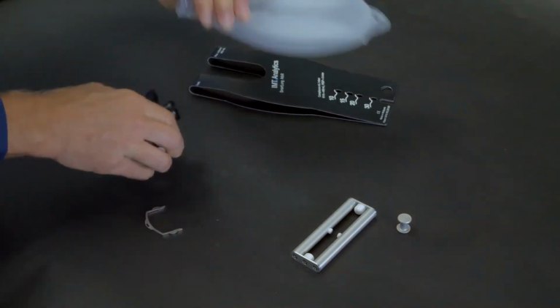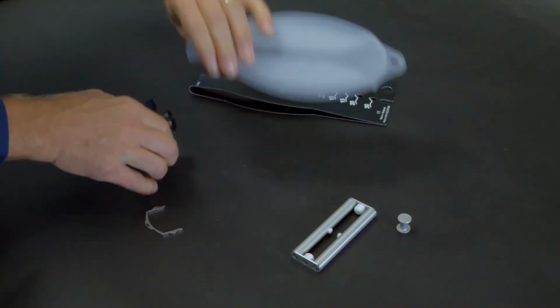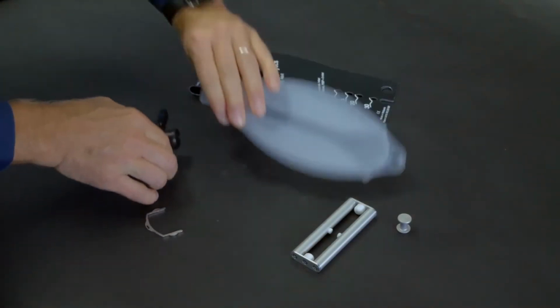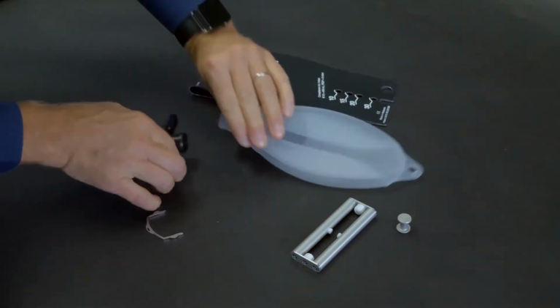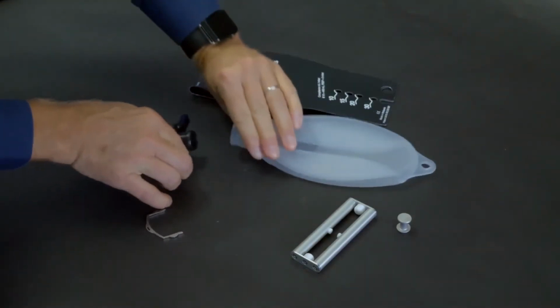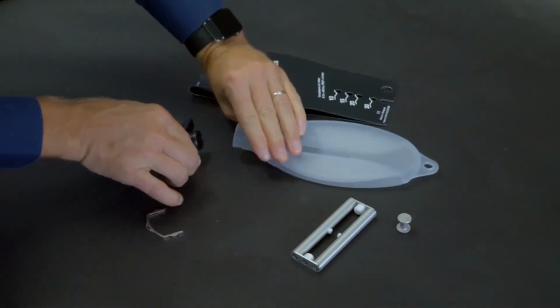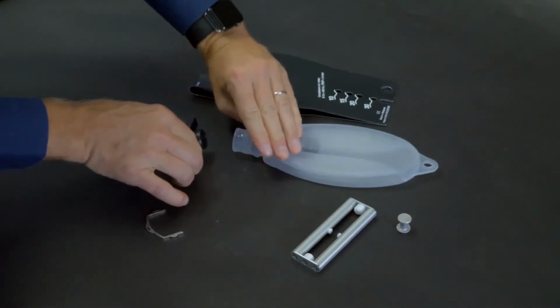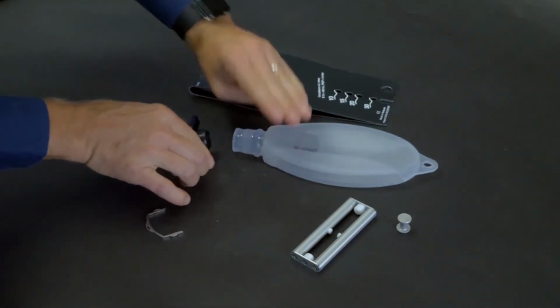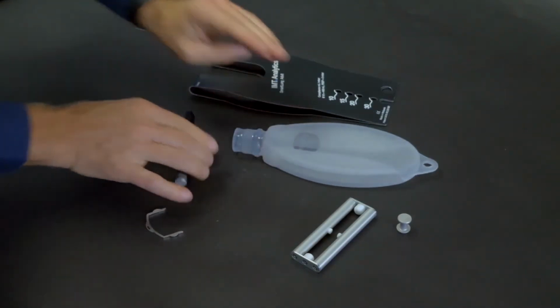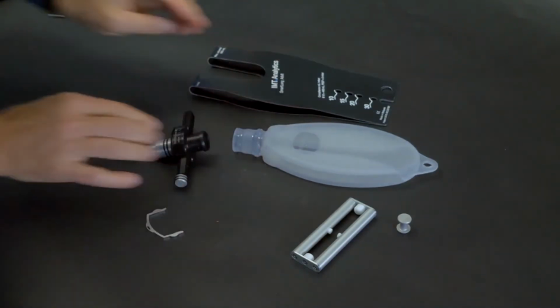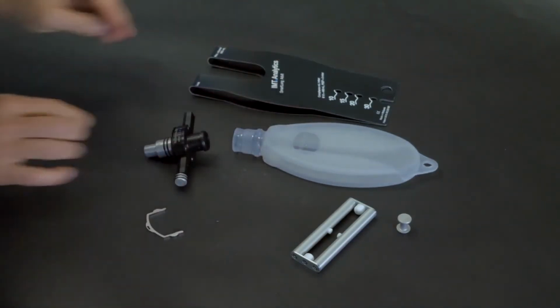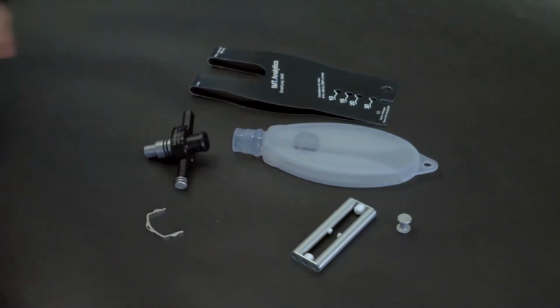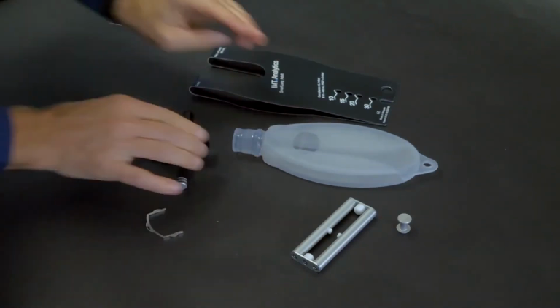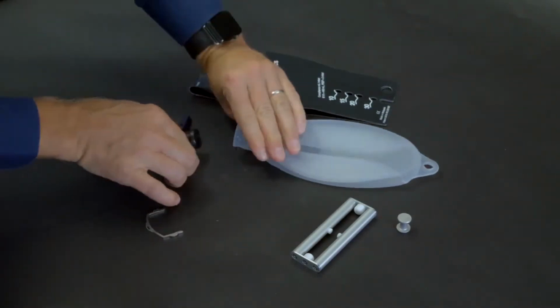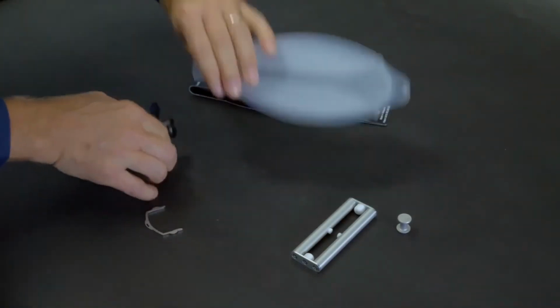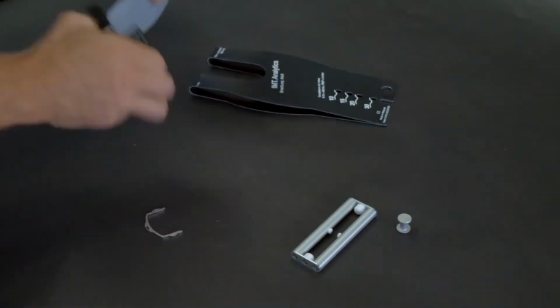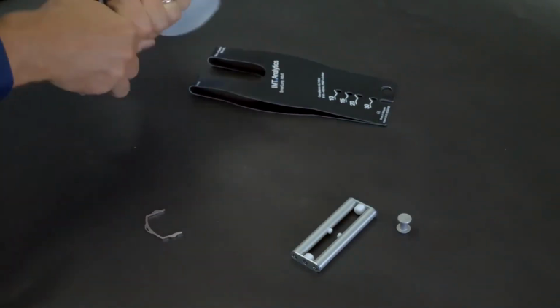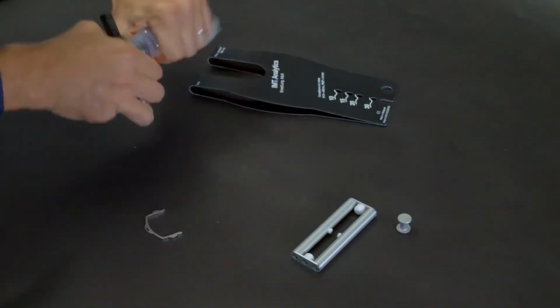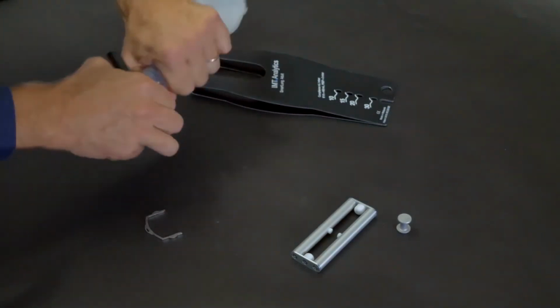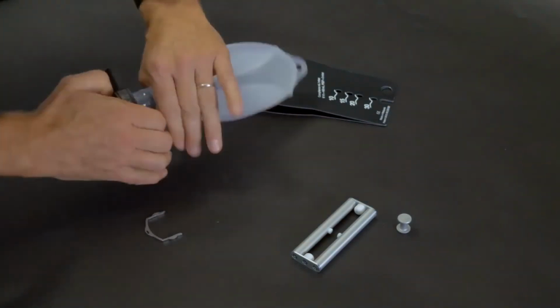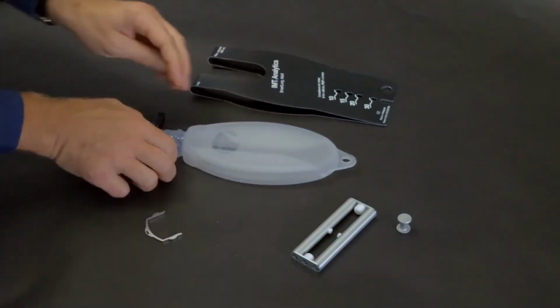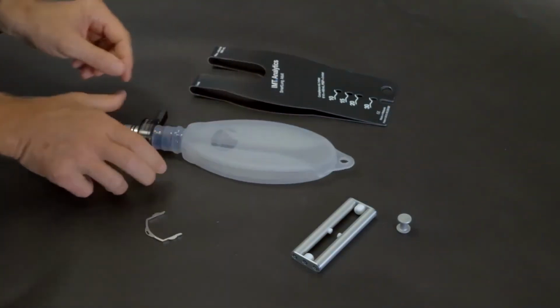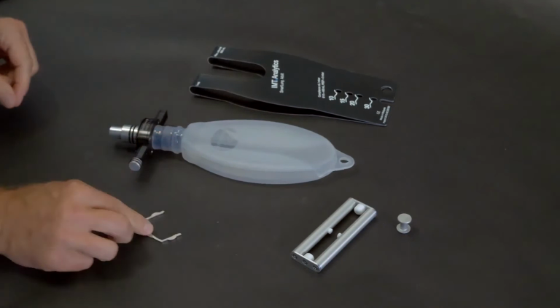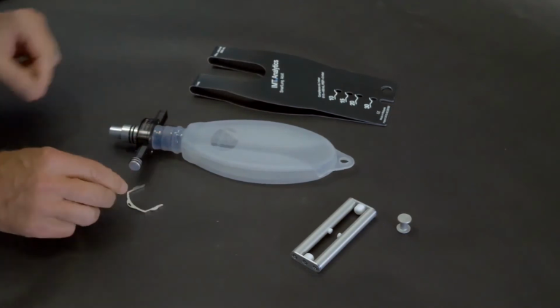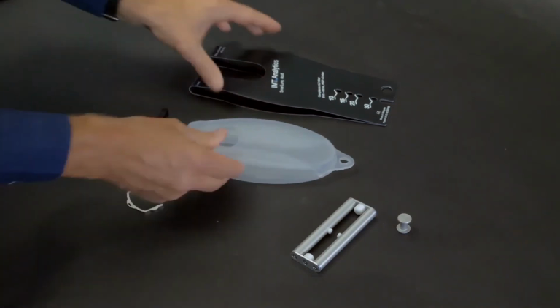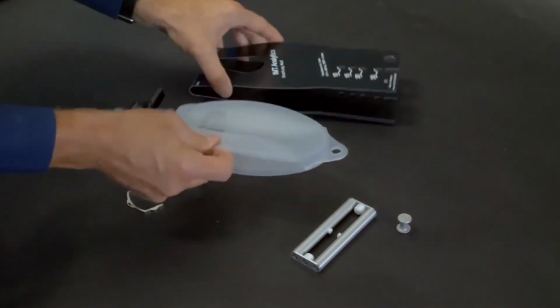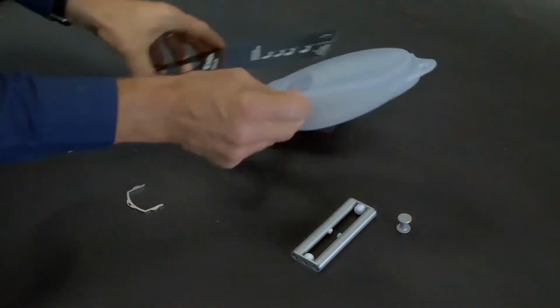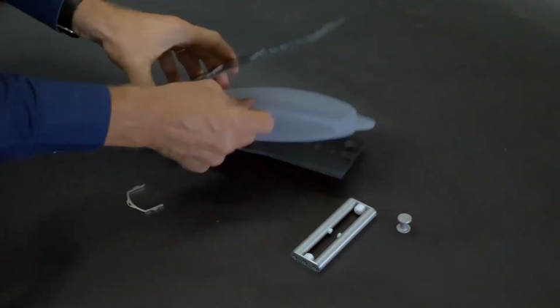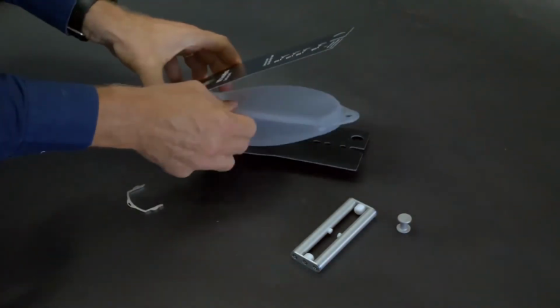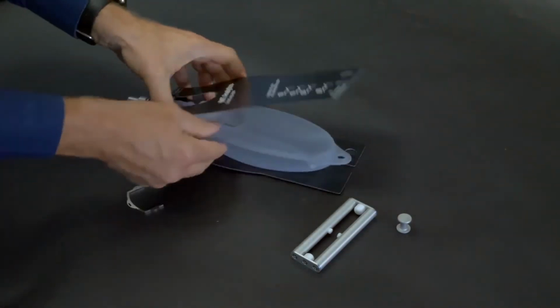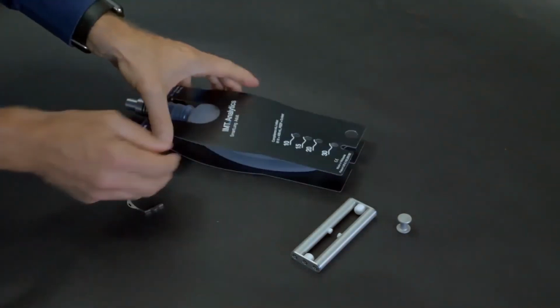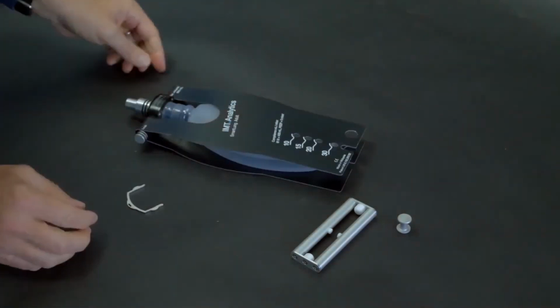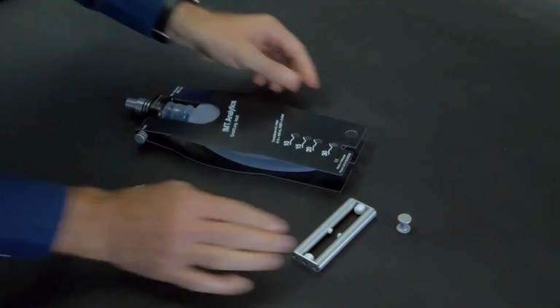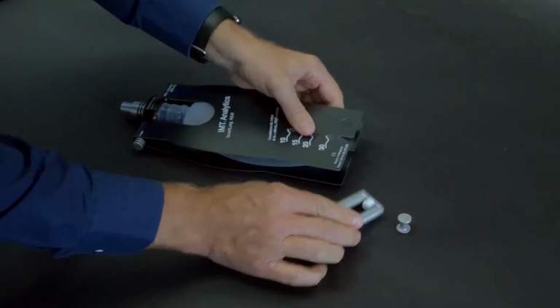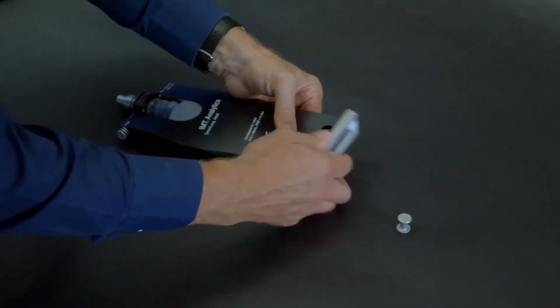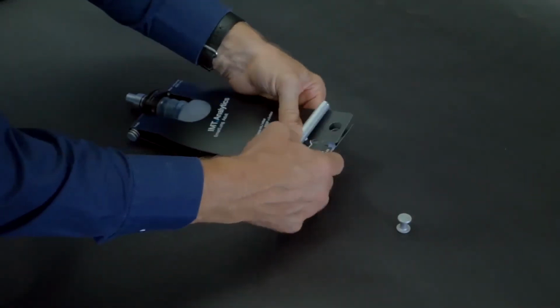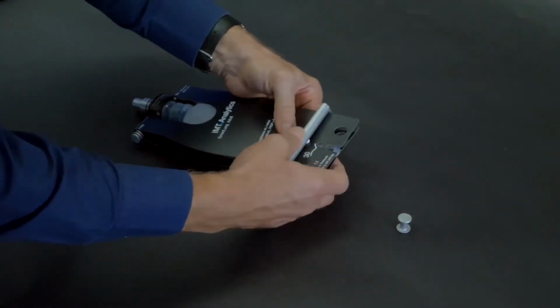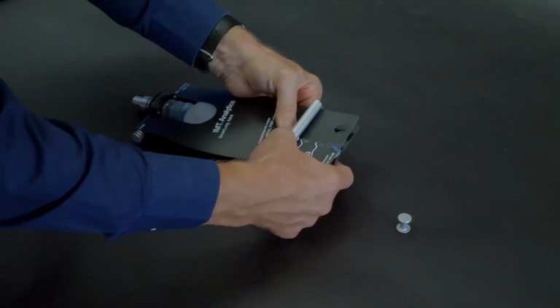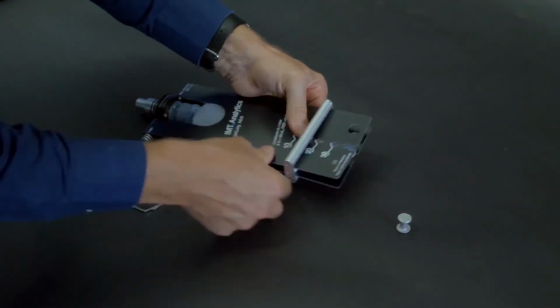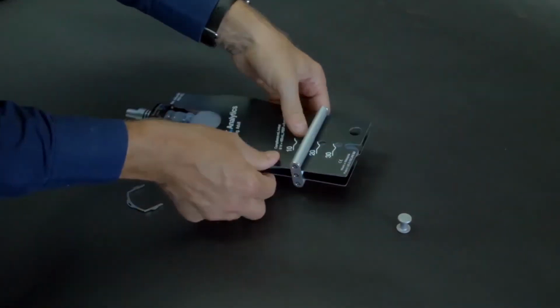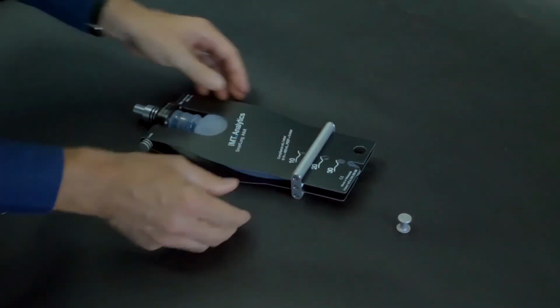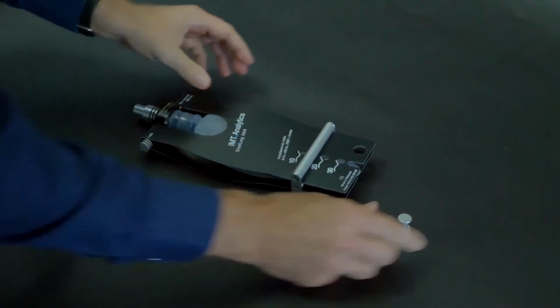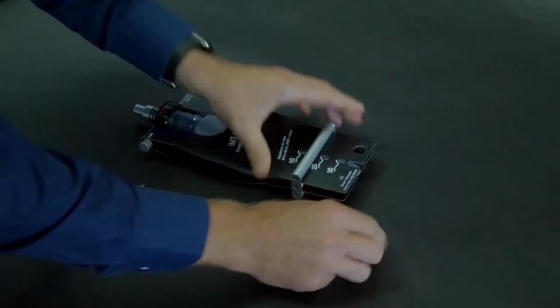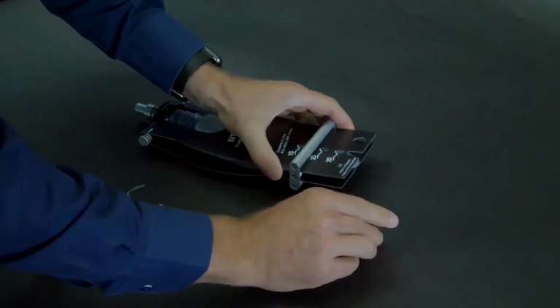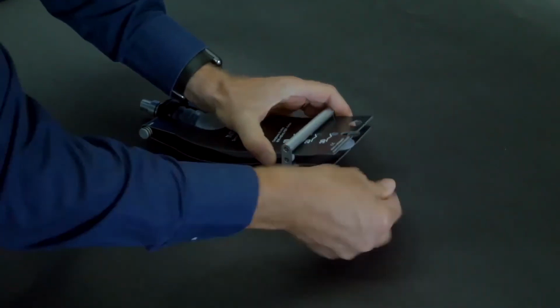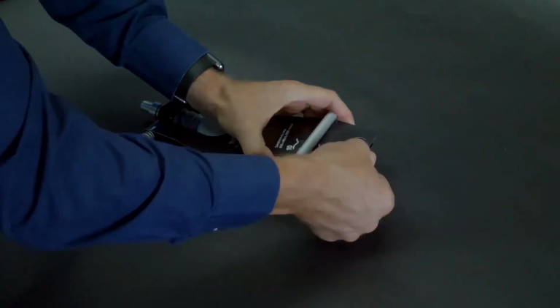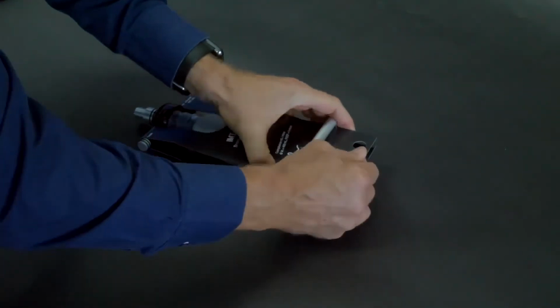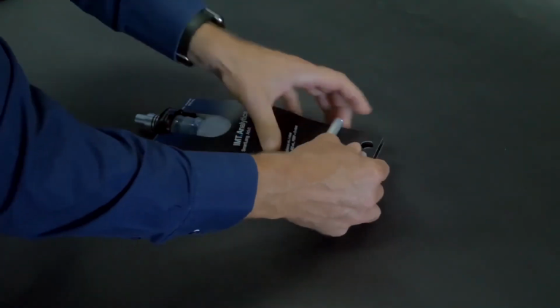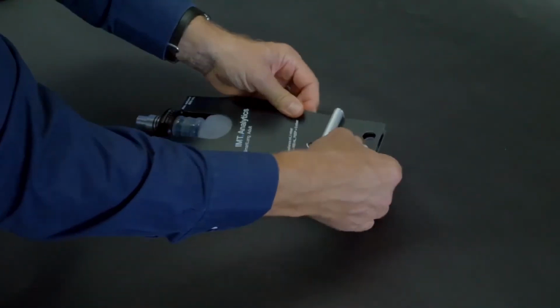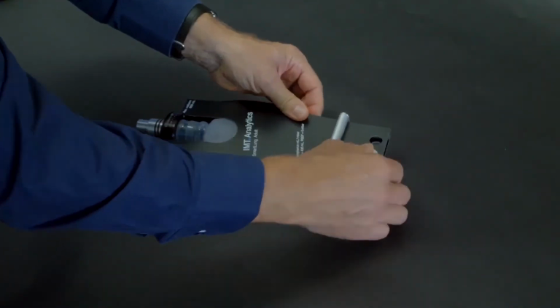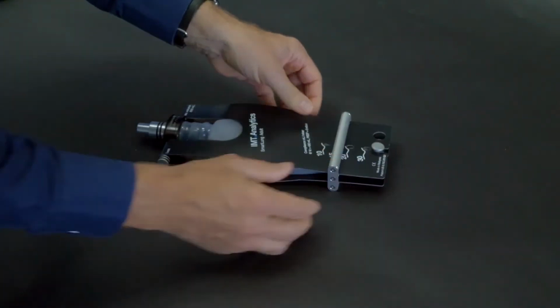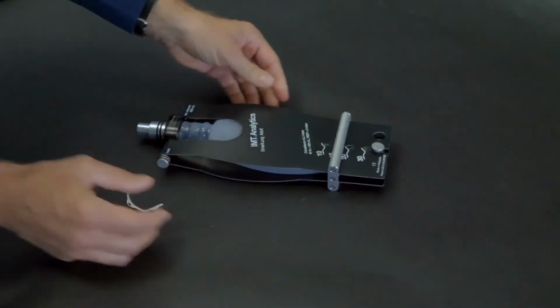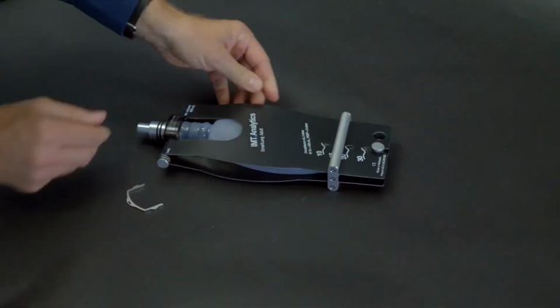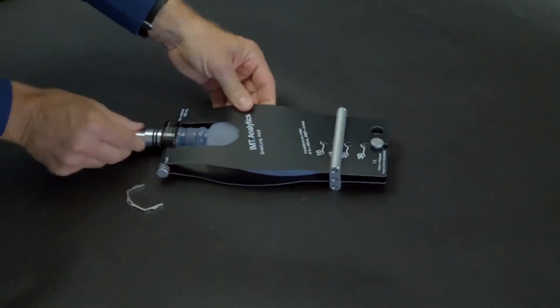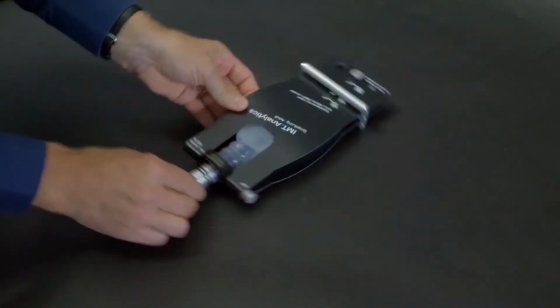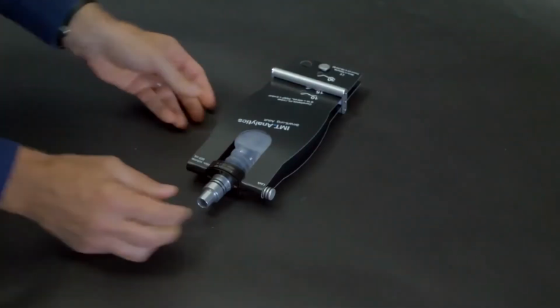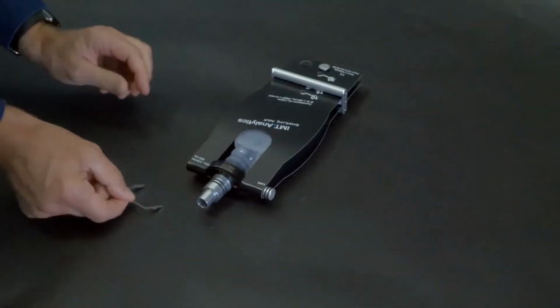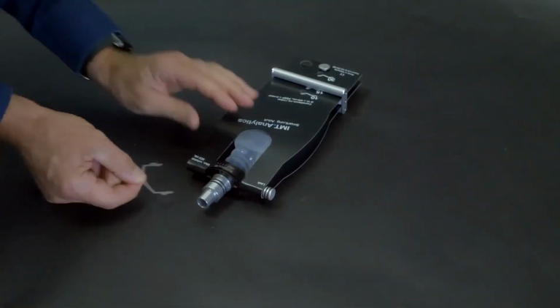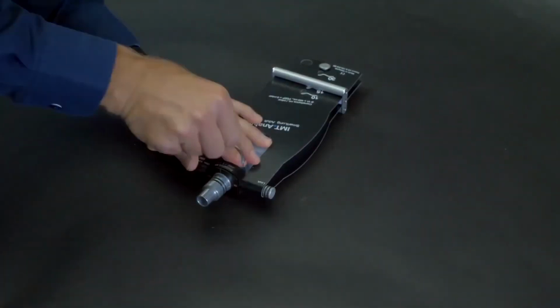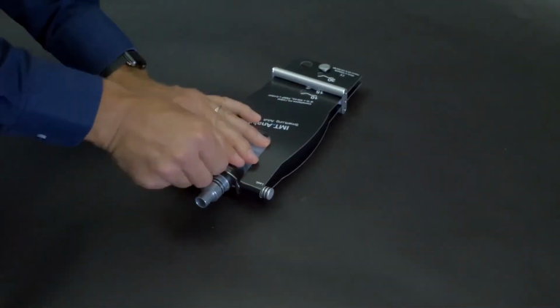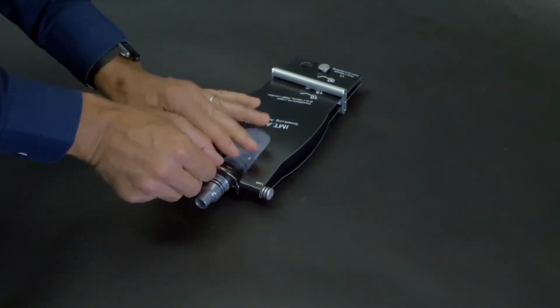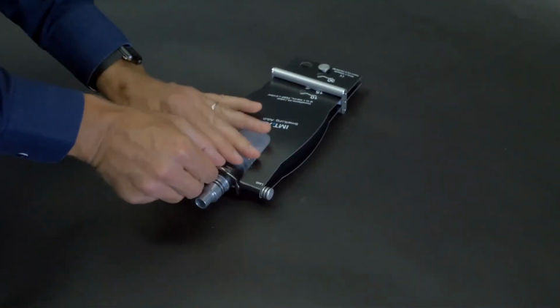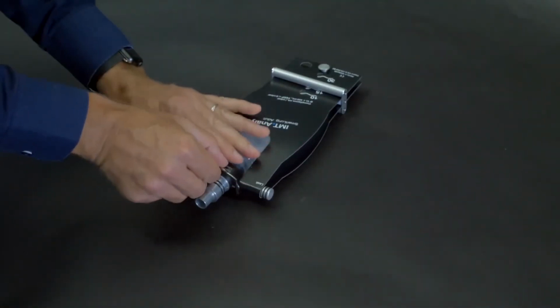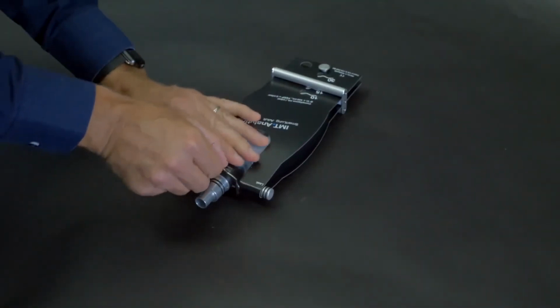The lung is assembled in the reverse order. Finally, push the resistance head forwards and insert the retainer clip.